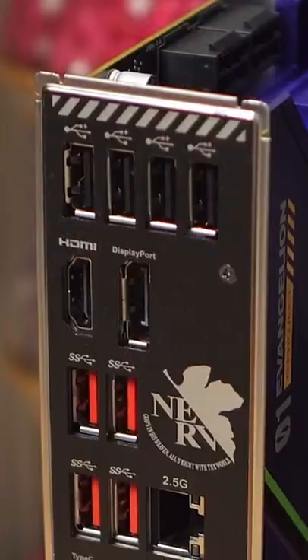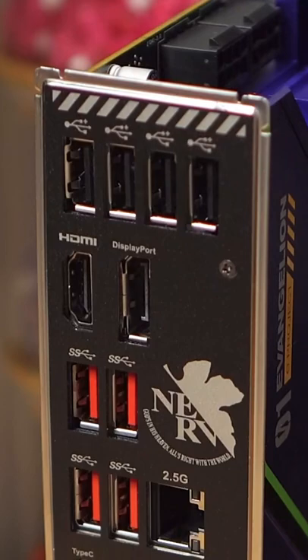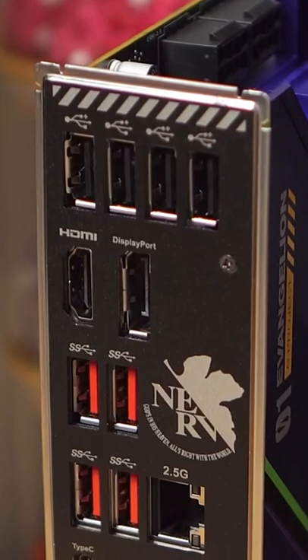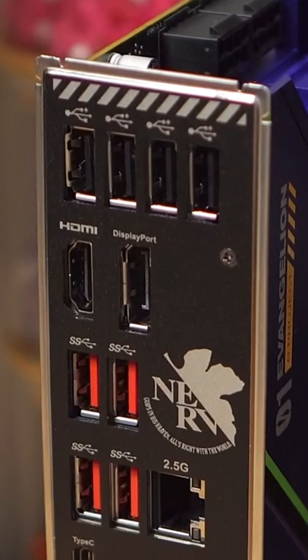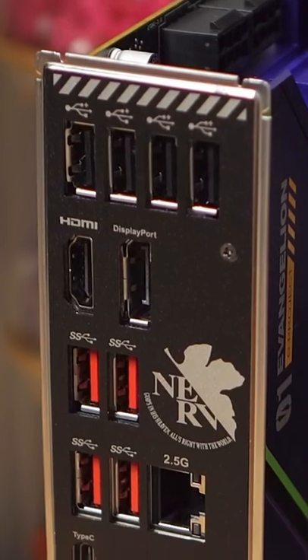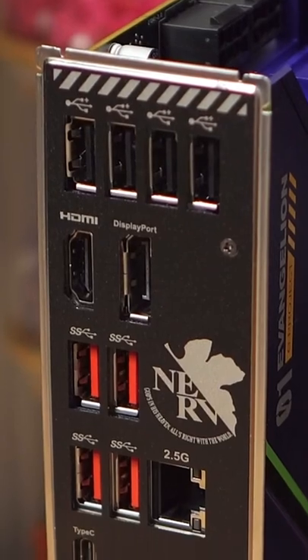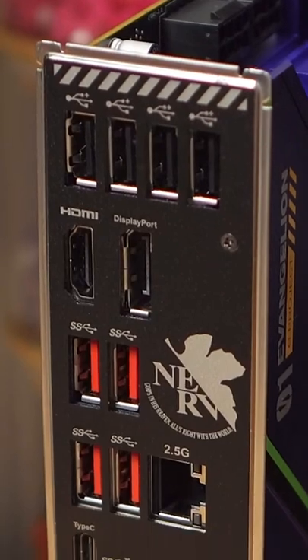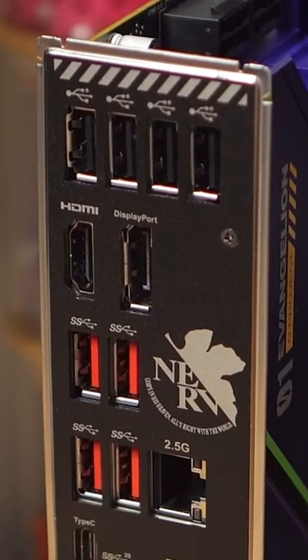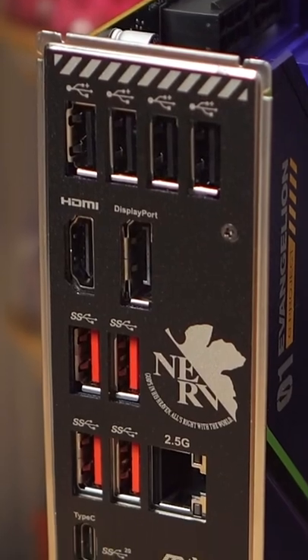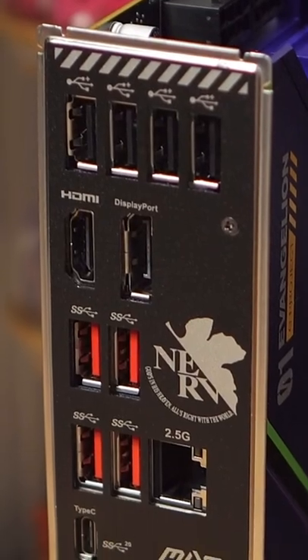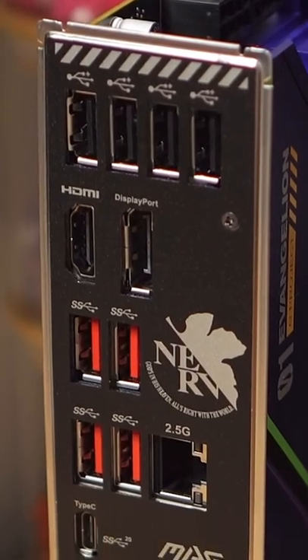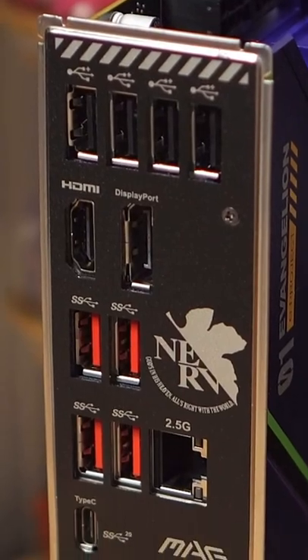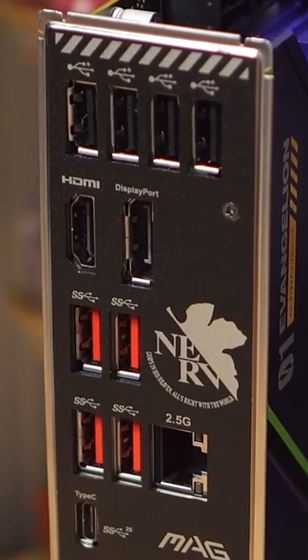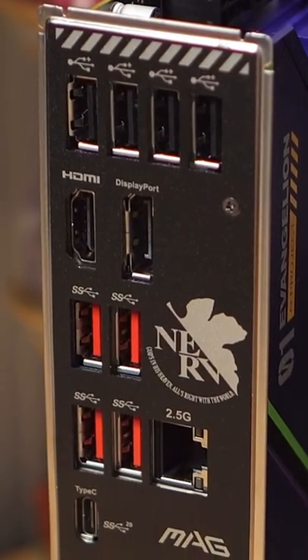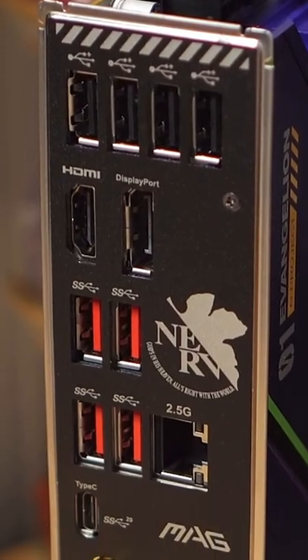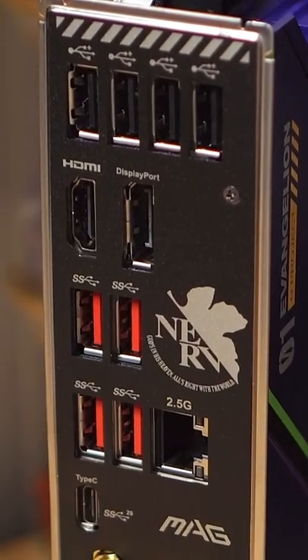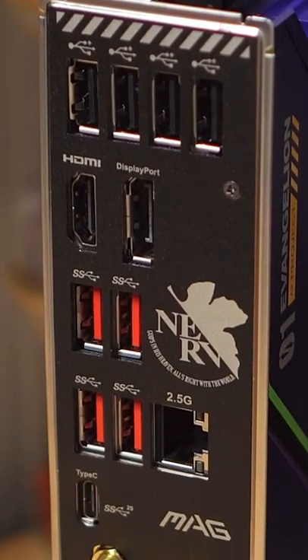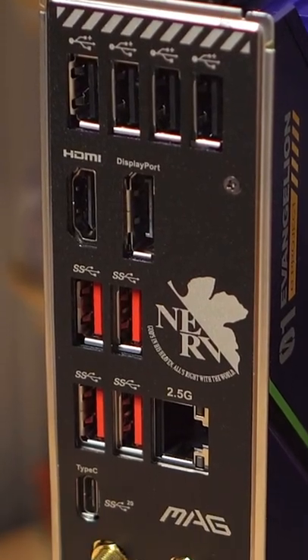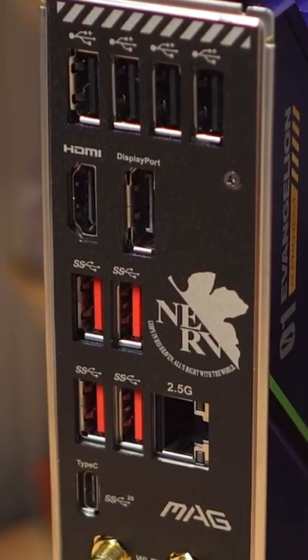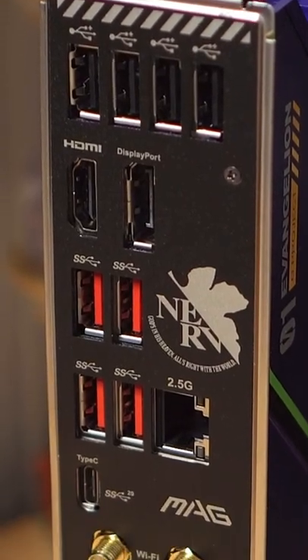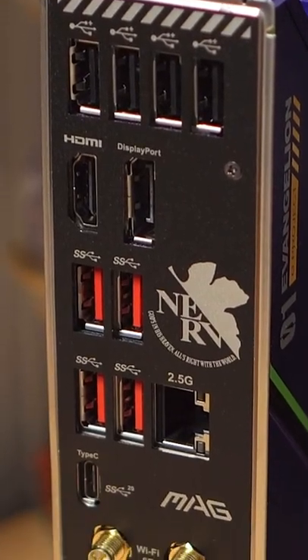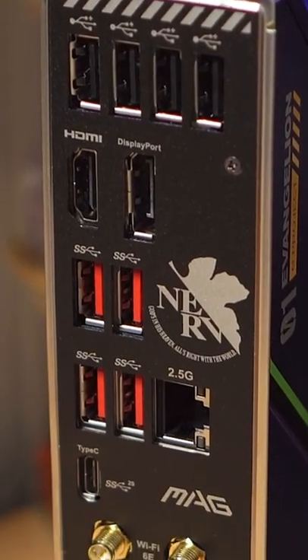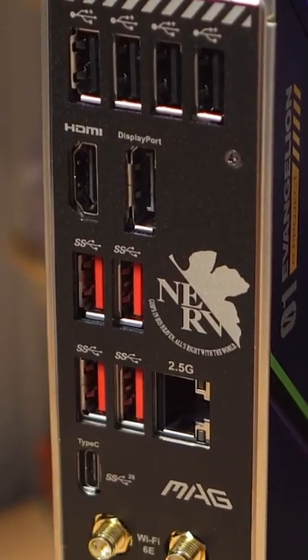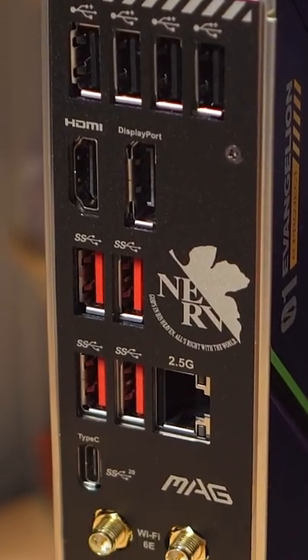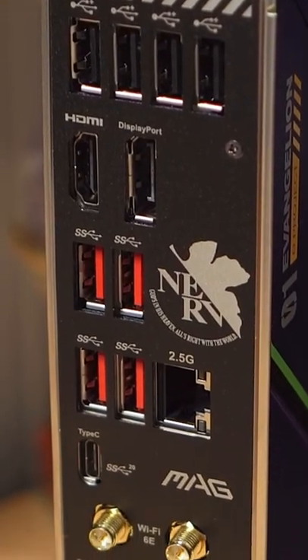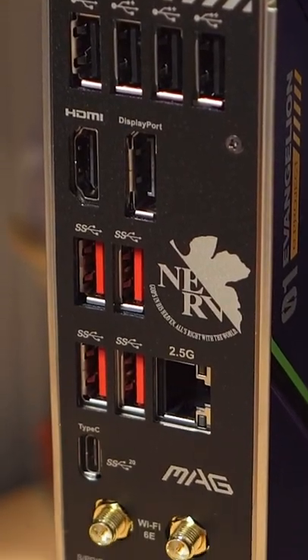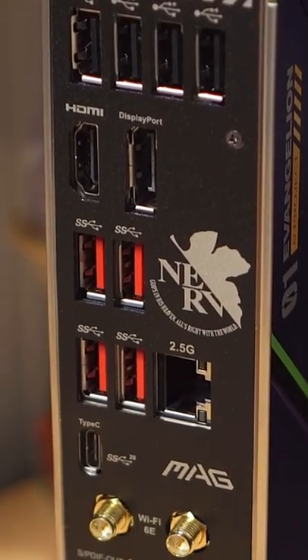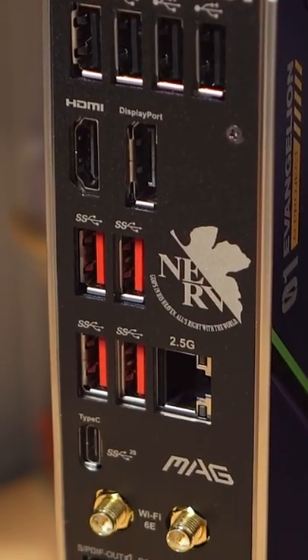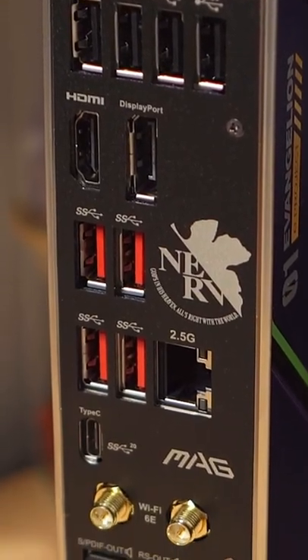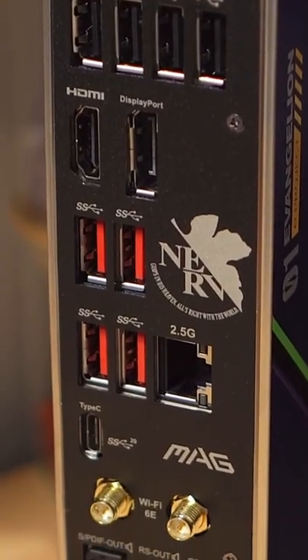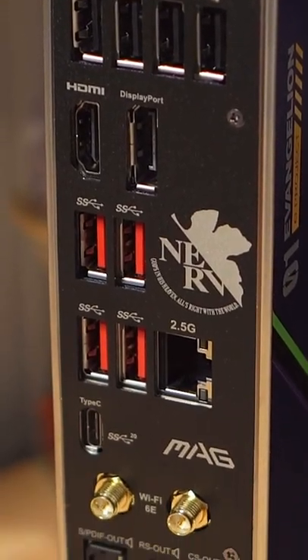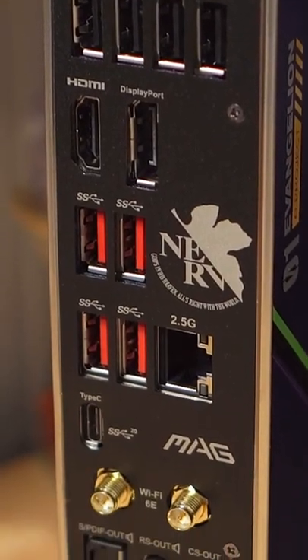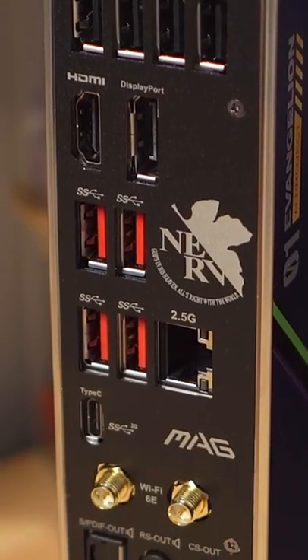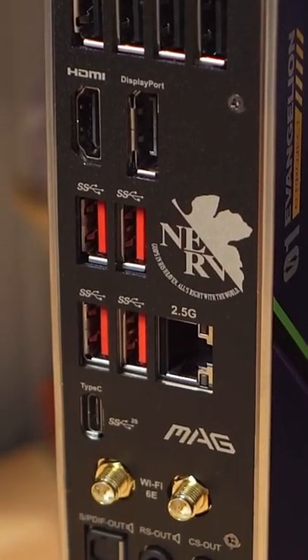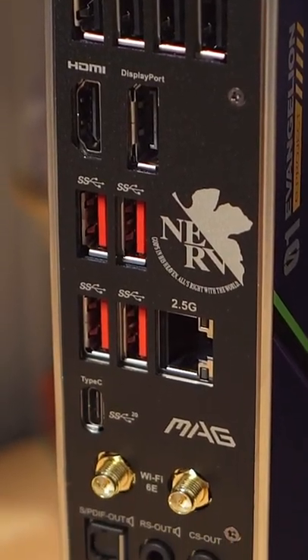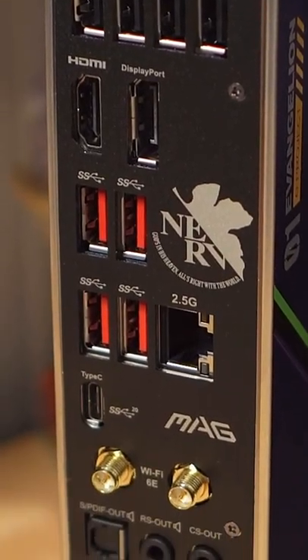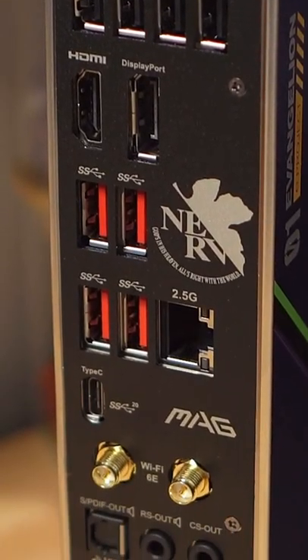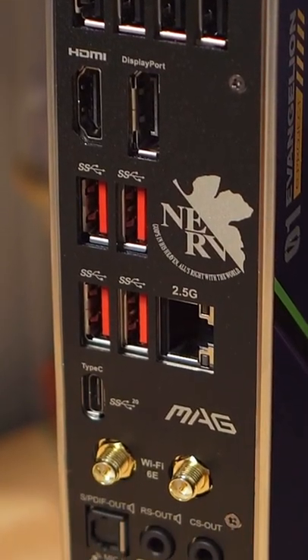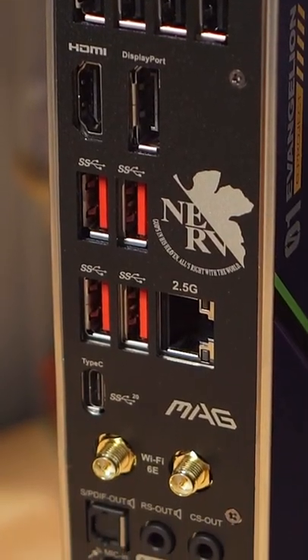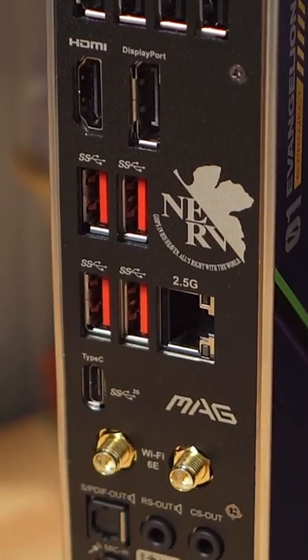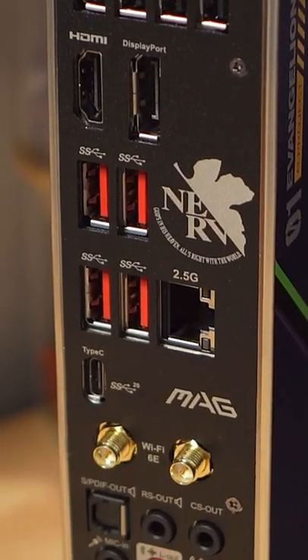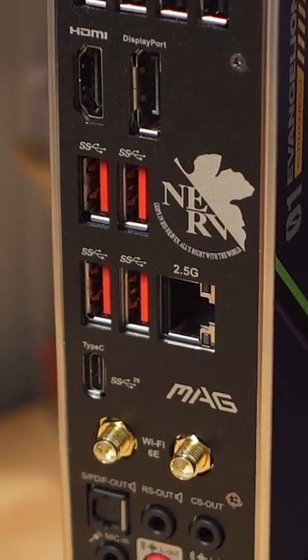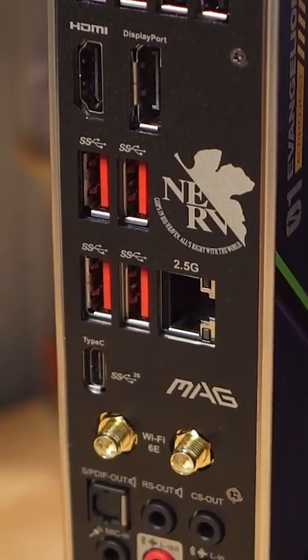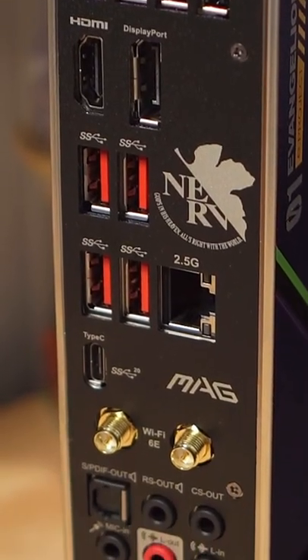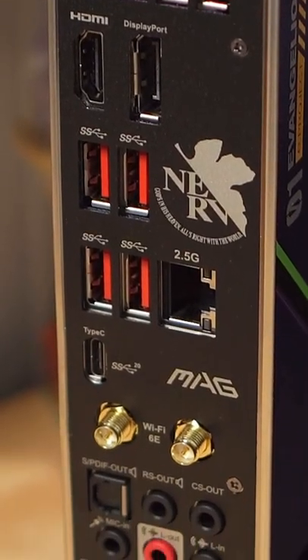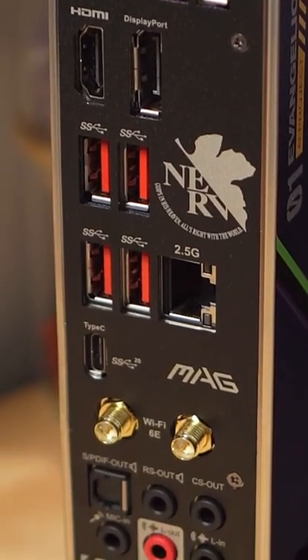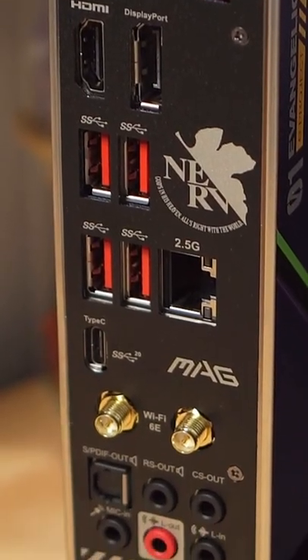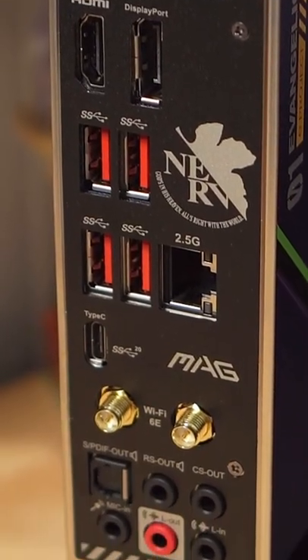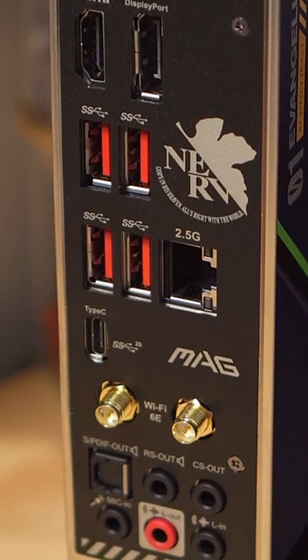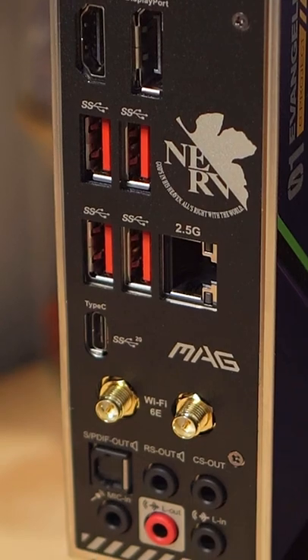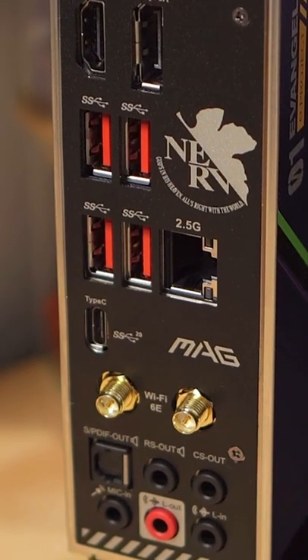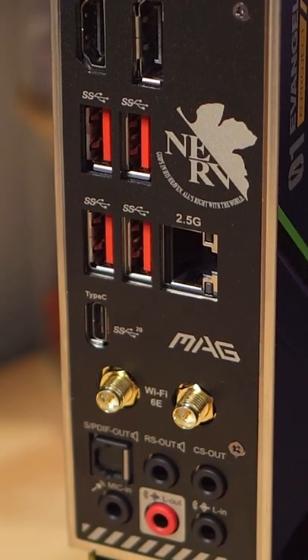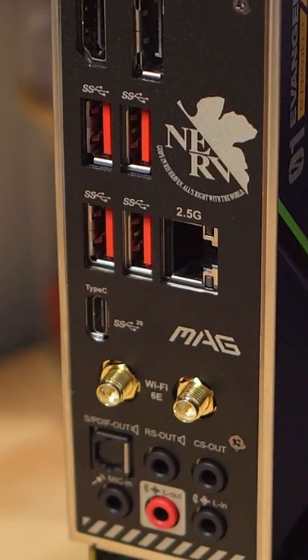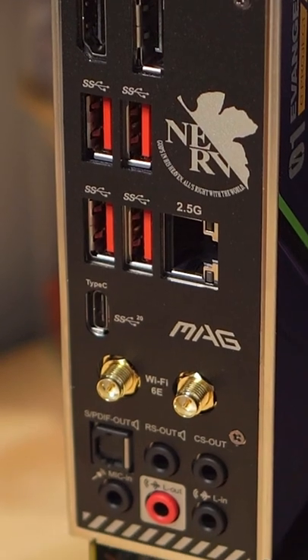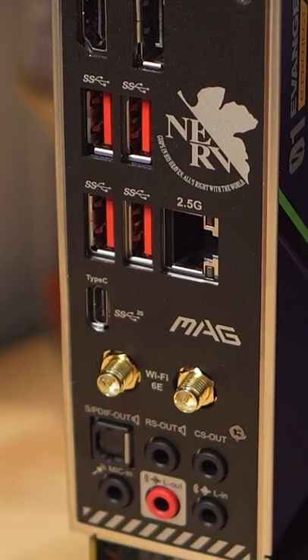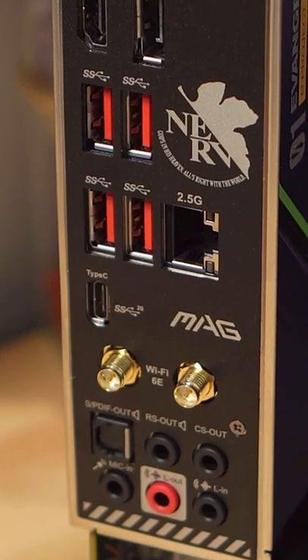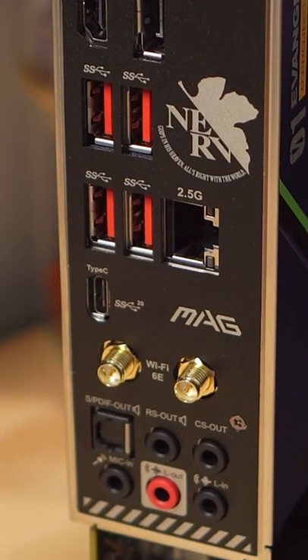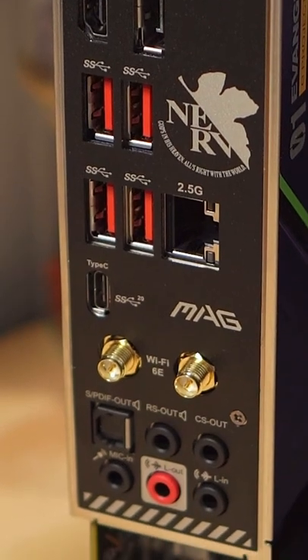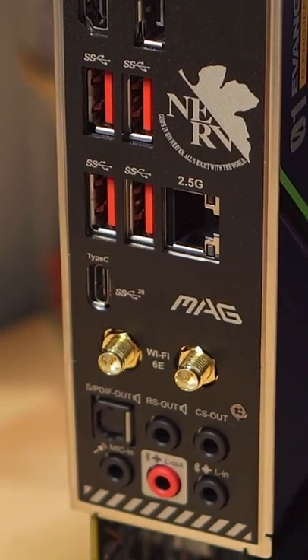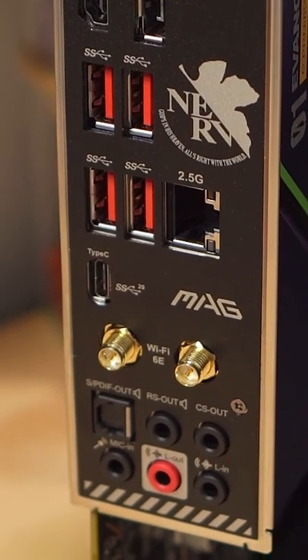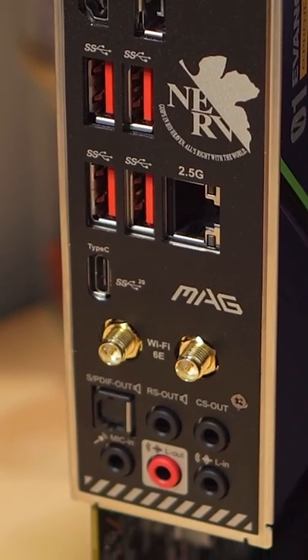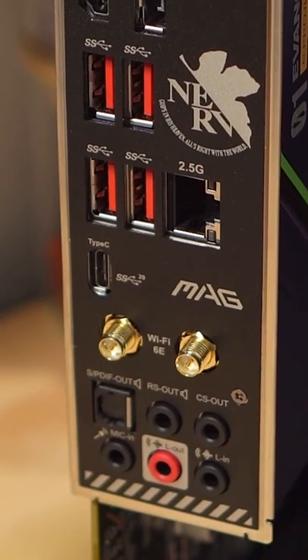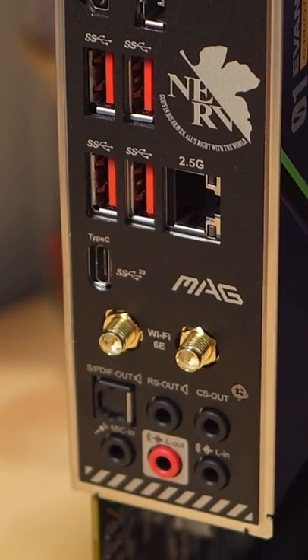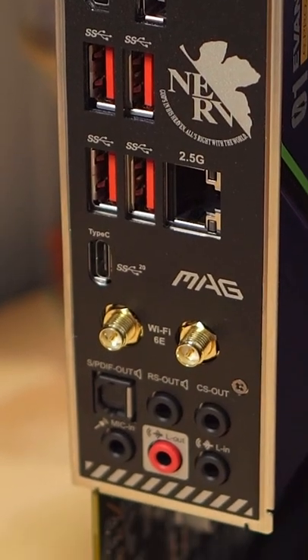It also has ports for 2.5G LAN, four USB 3.2 Gen 2, a Type-C, HD audio, and Wi-Fi 6E.